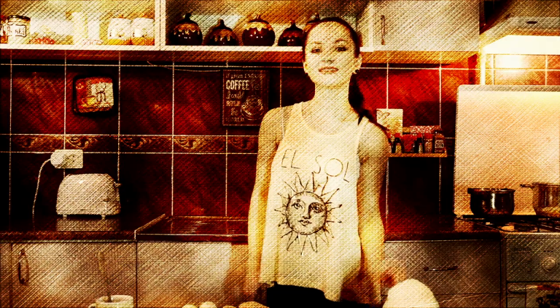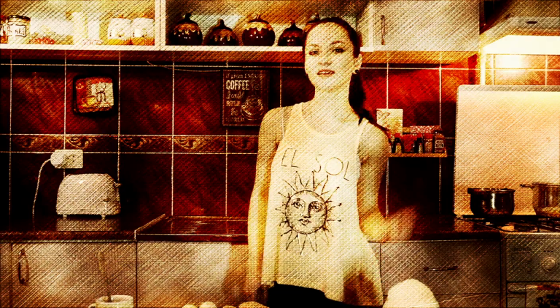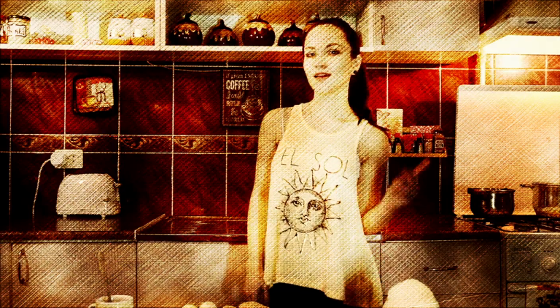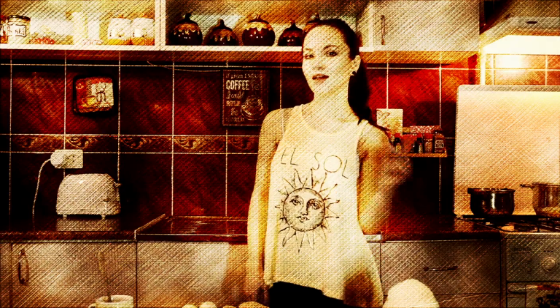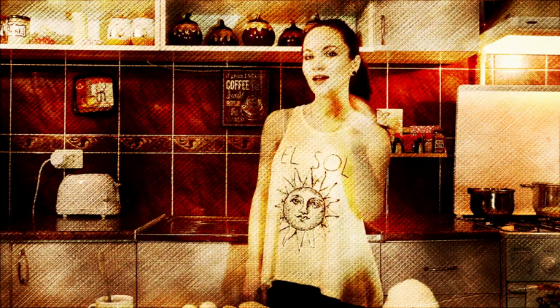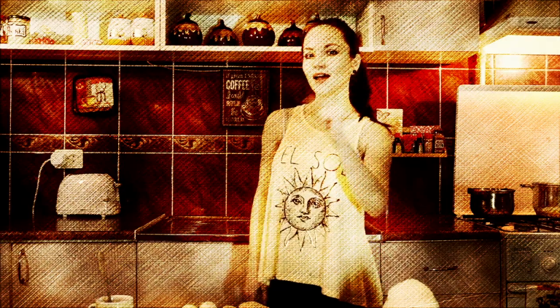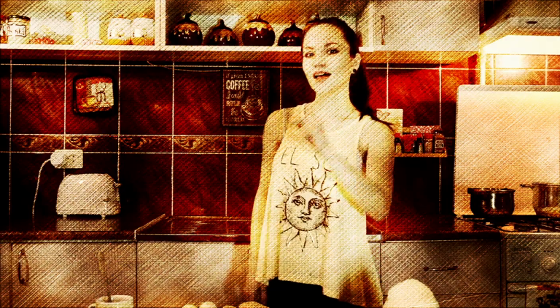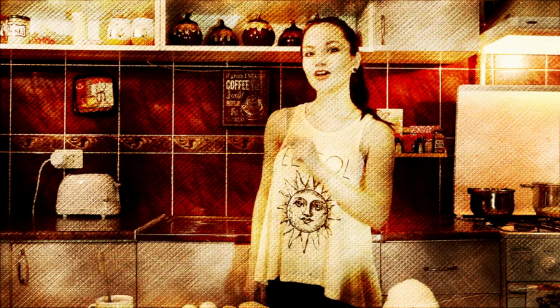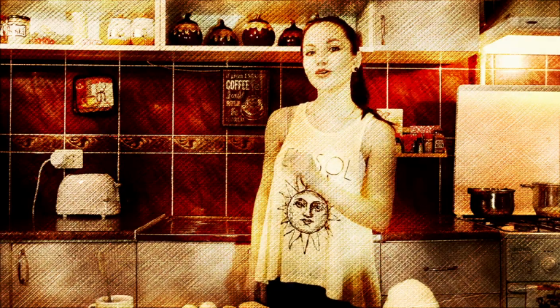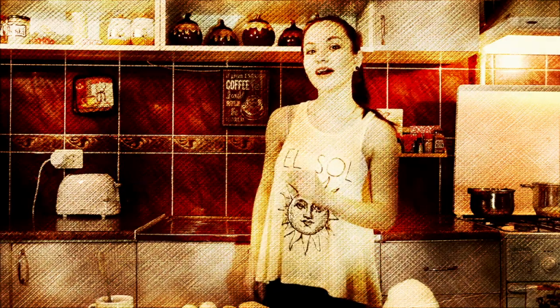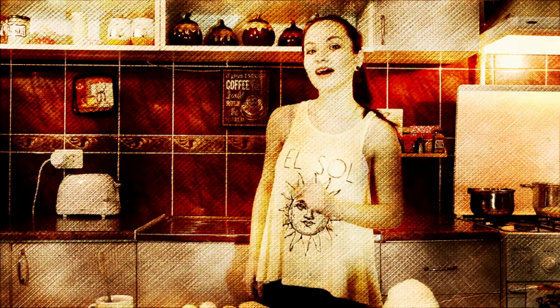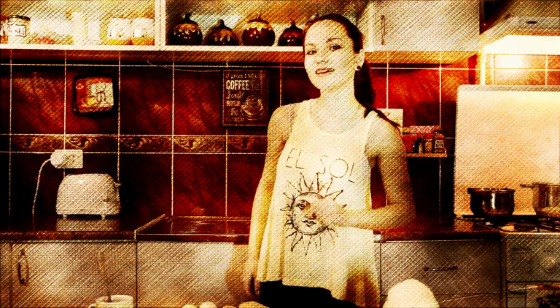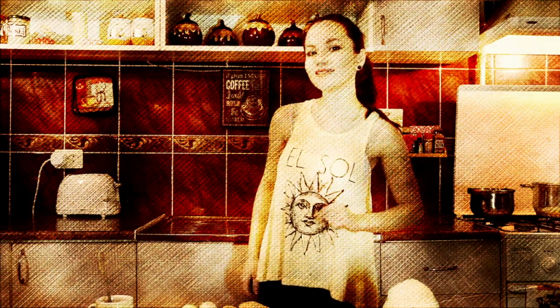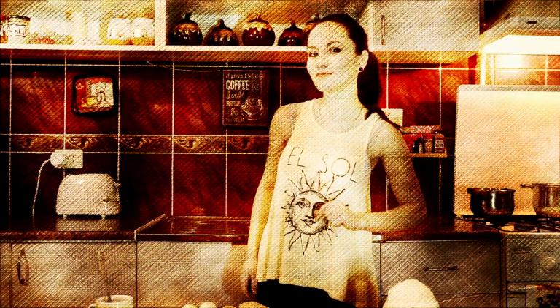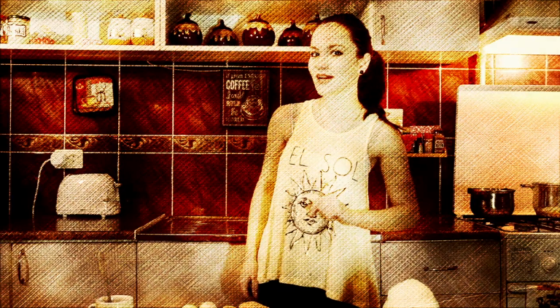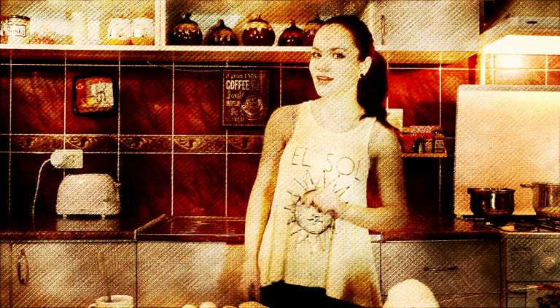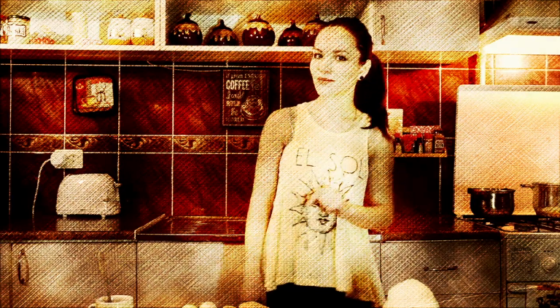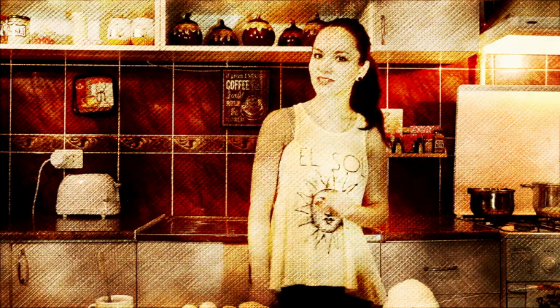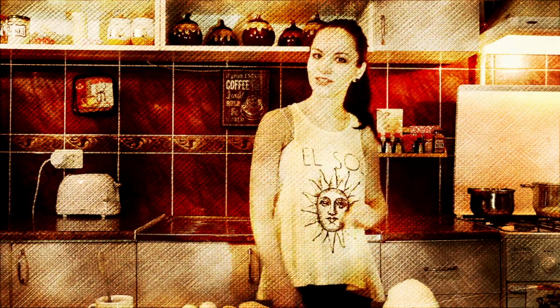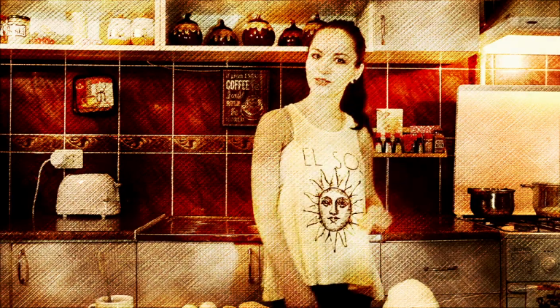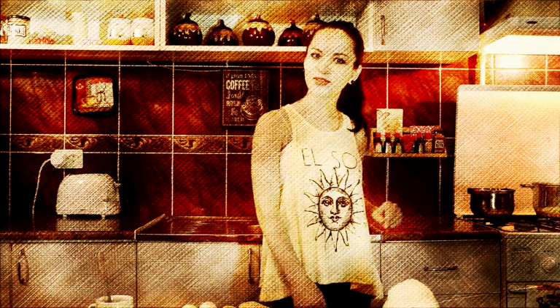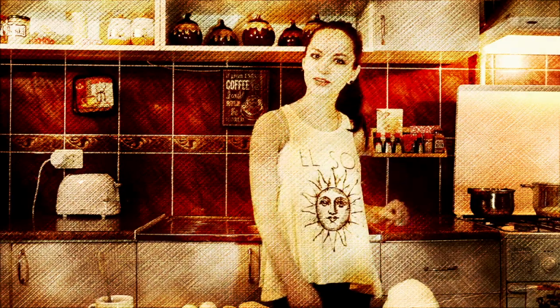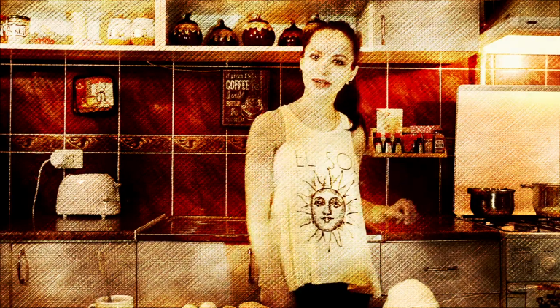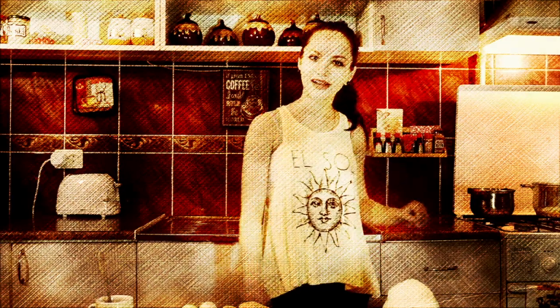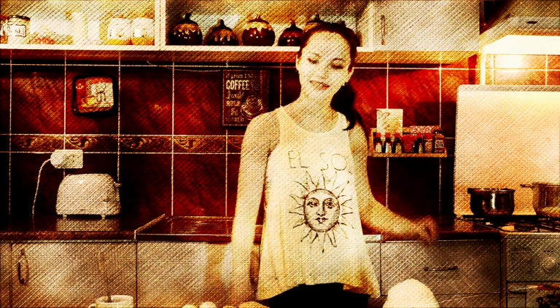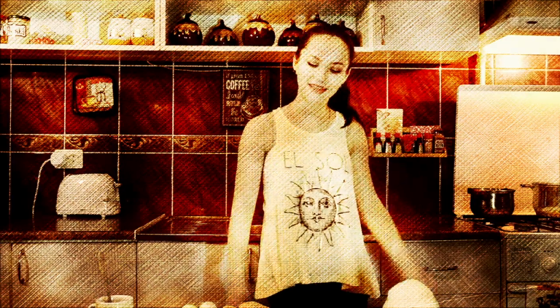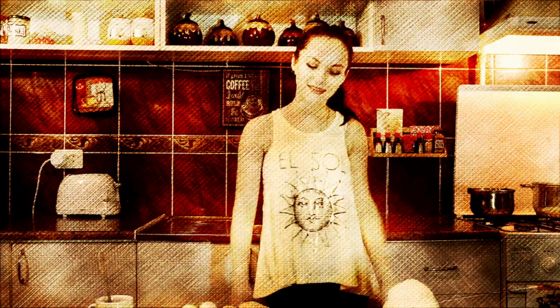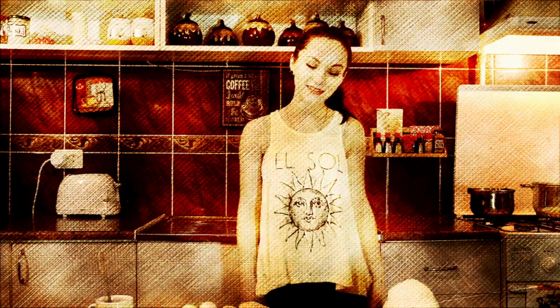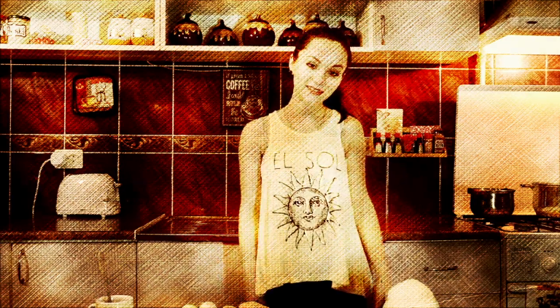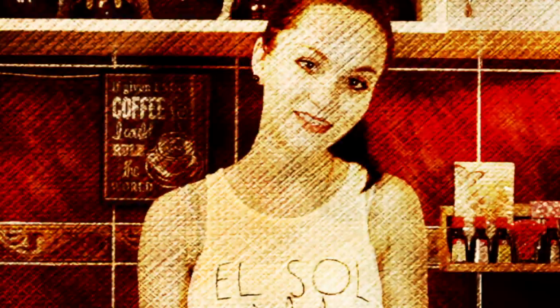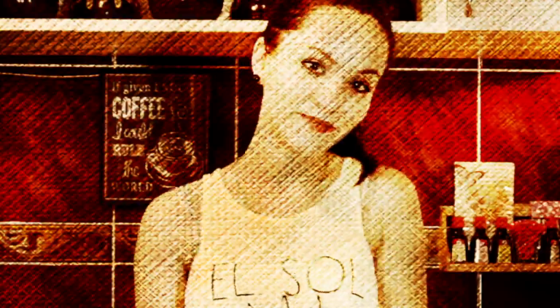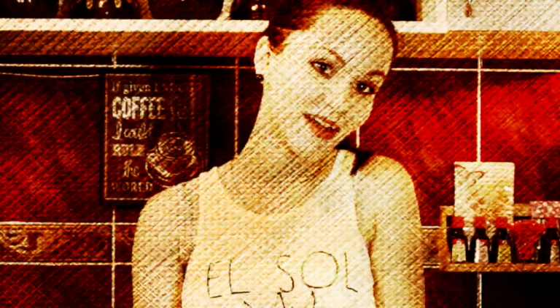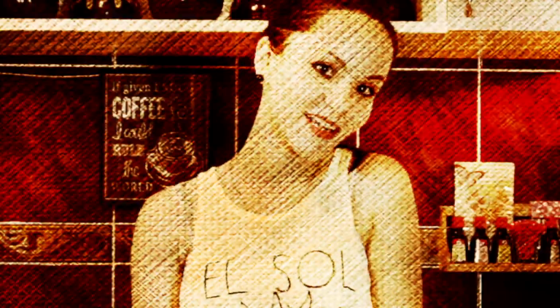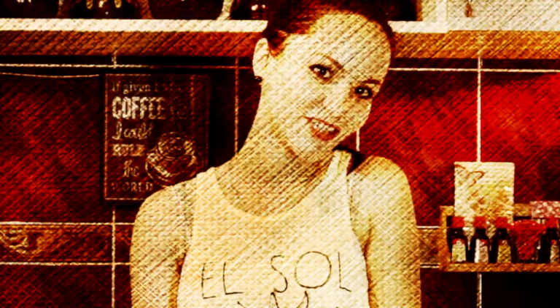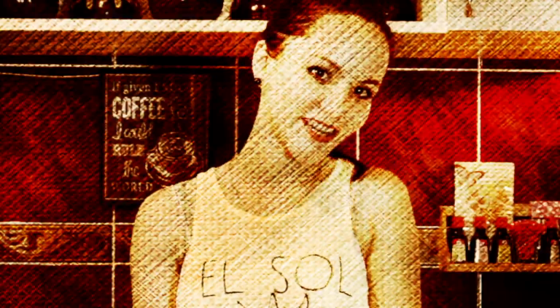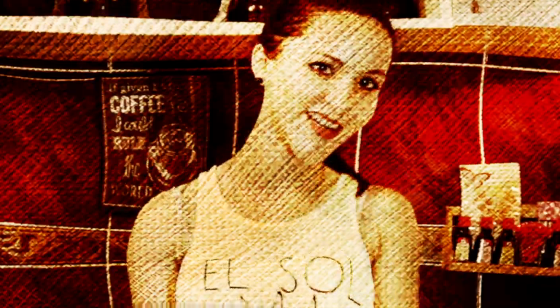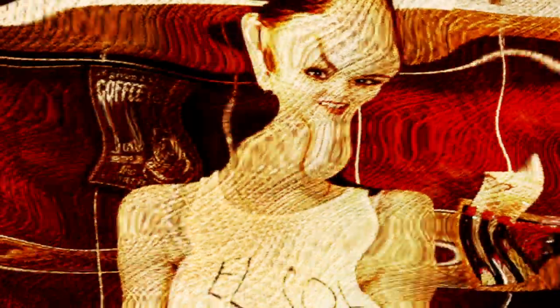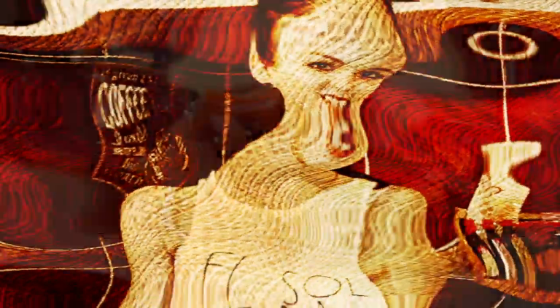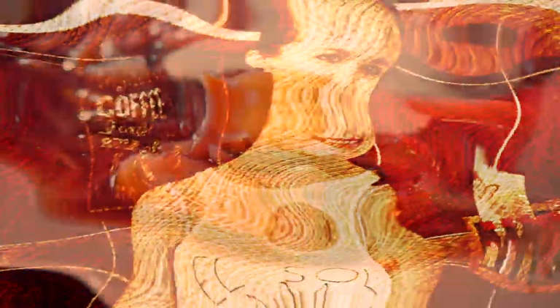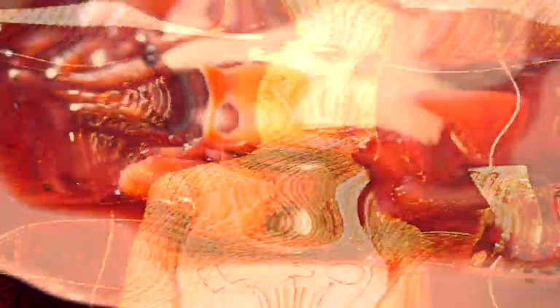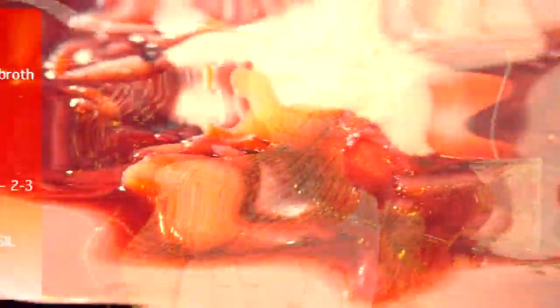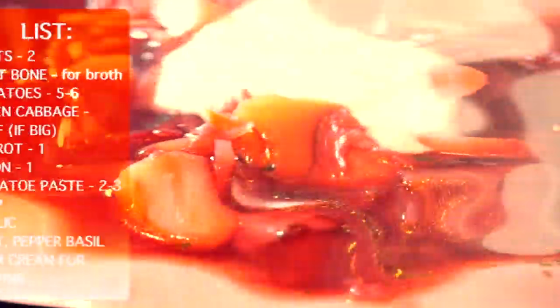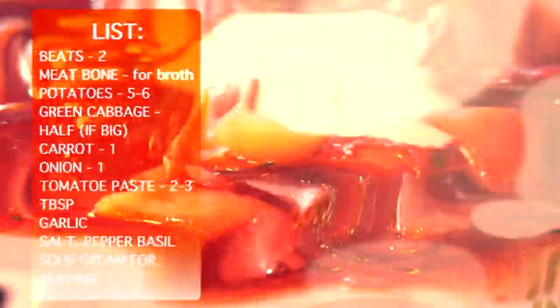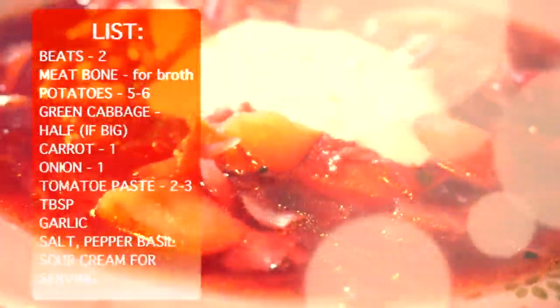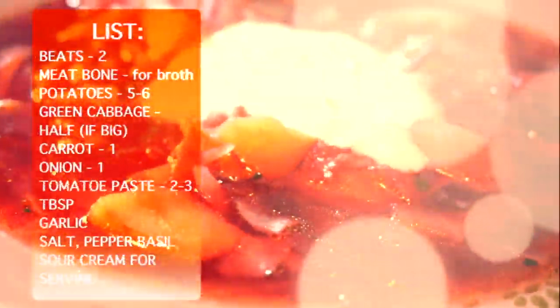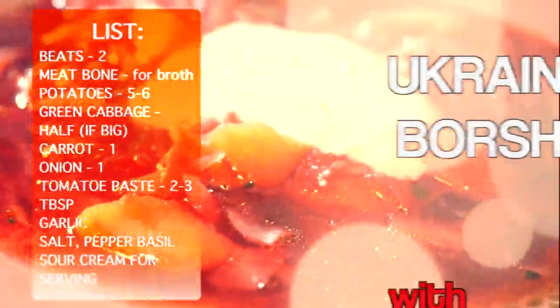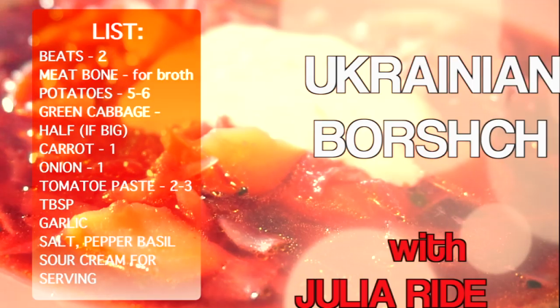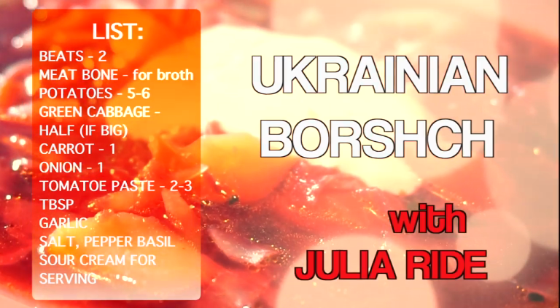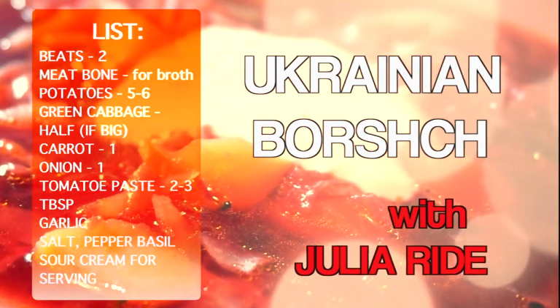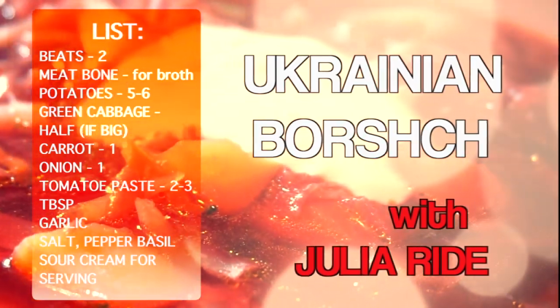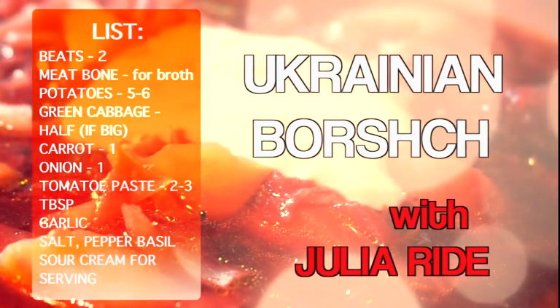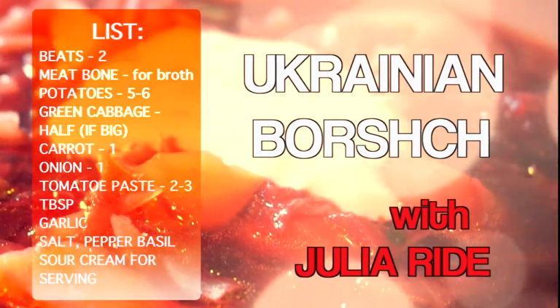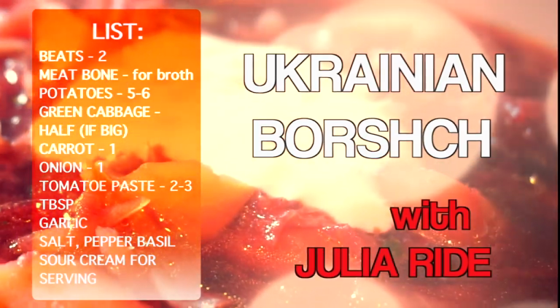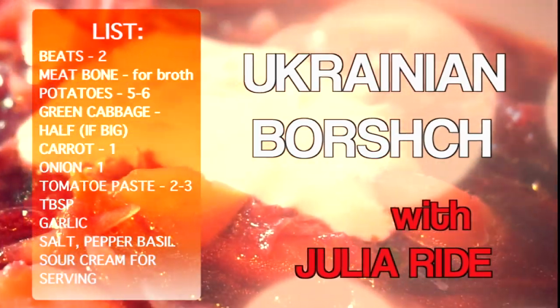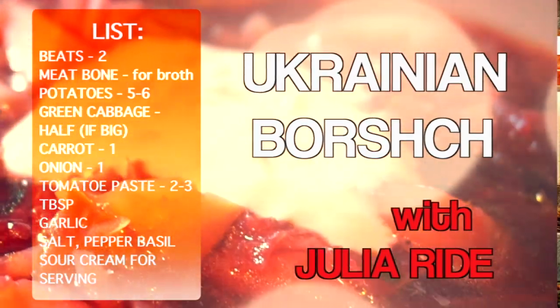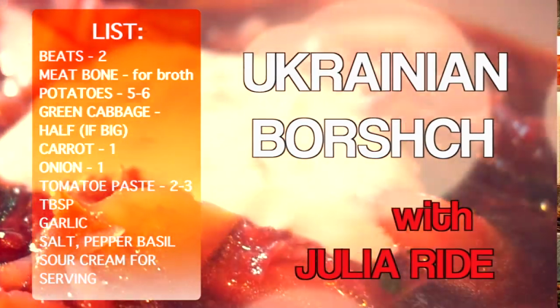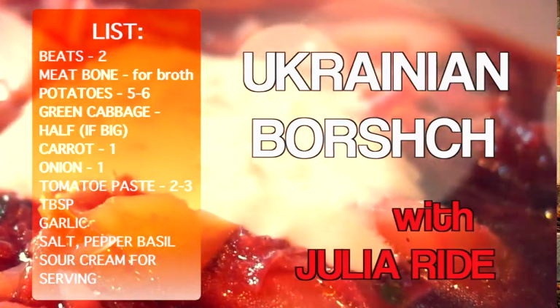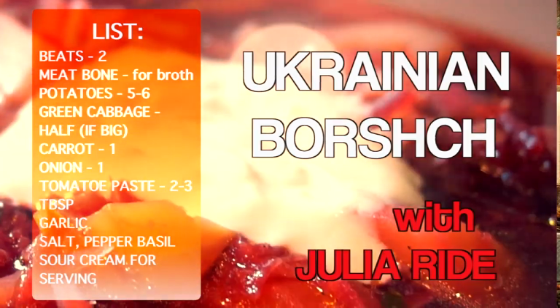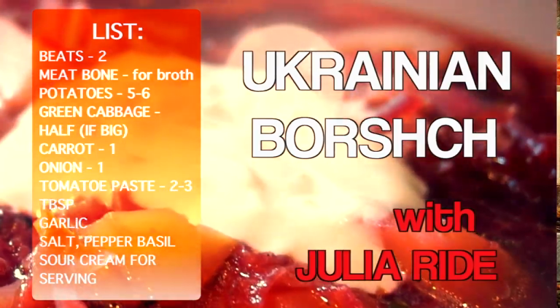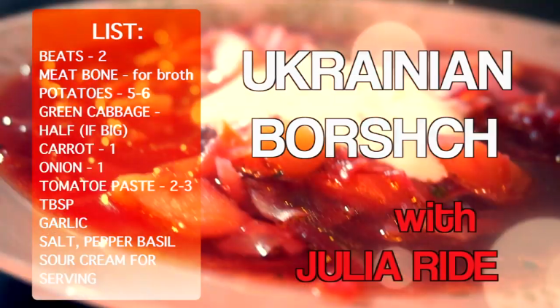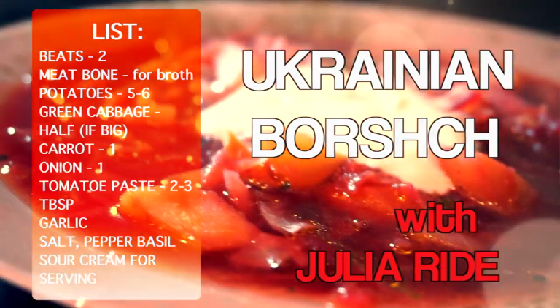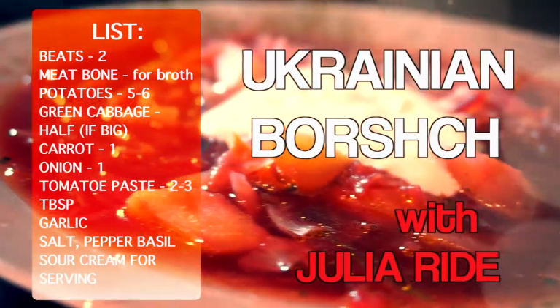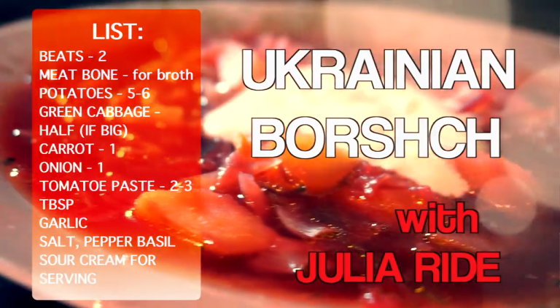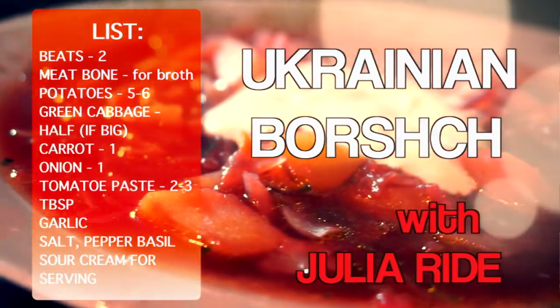Hello guys! My name is Yulia Wright and this is my channel. Today we're making Ukrainian borscht.